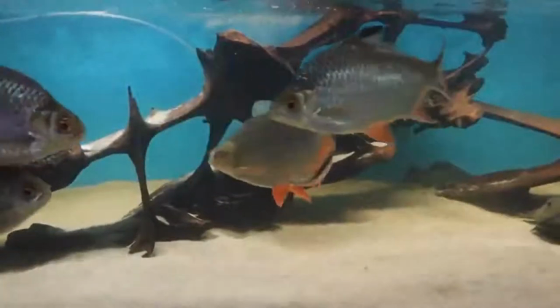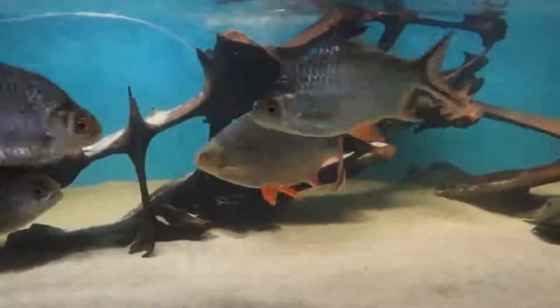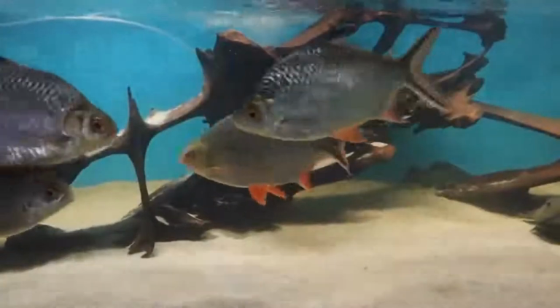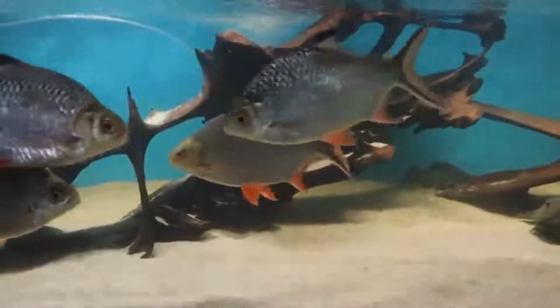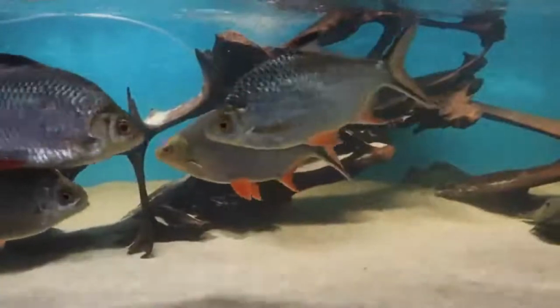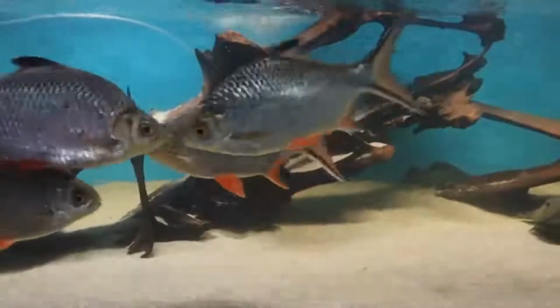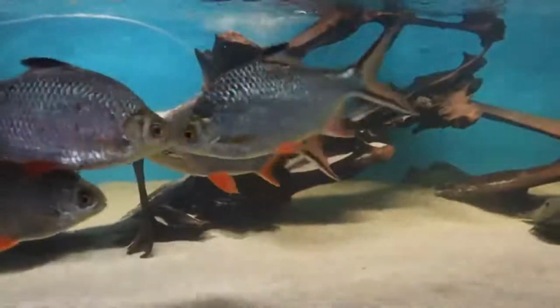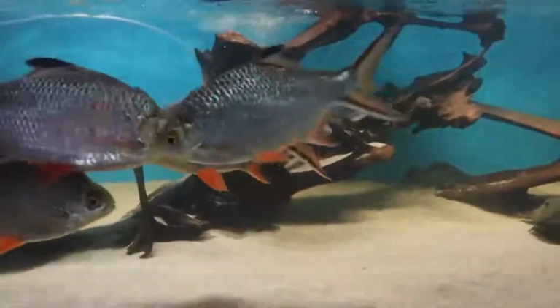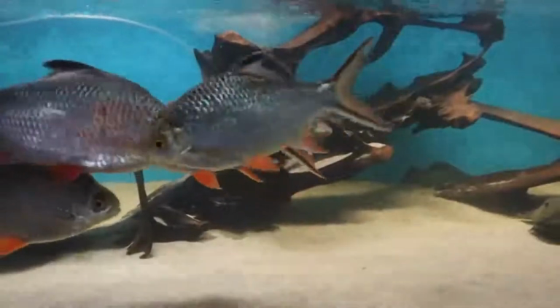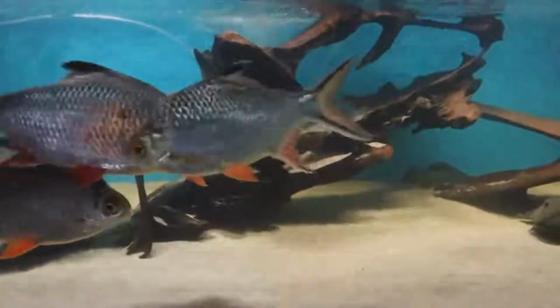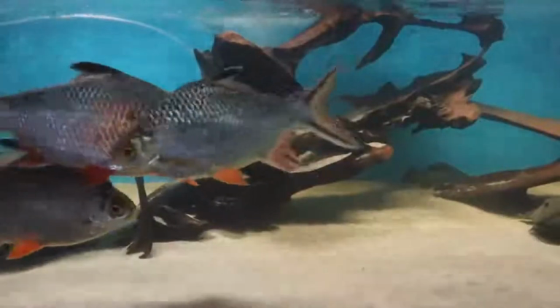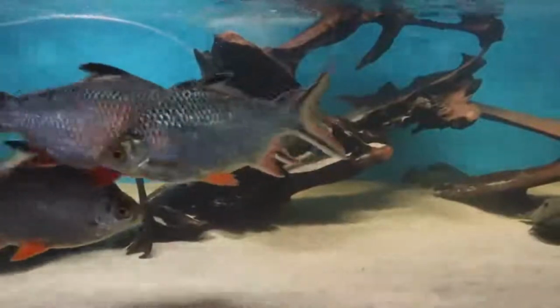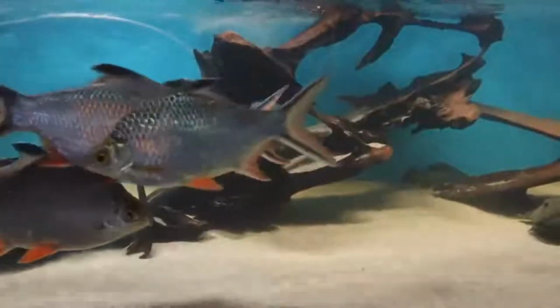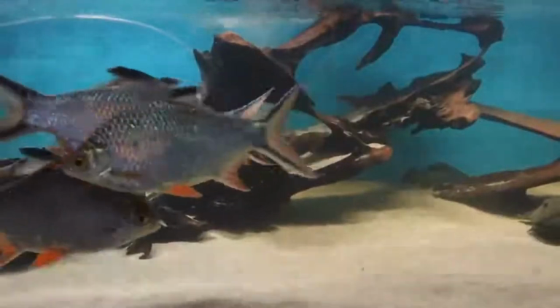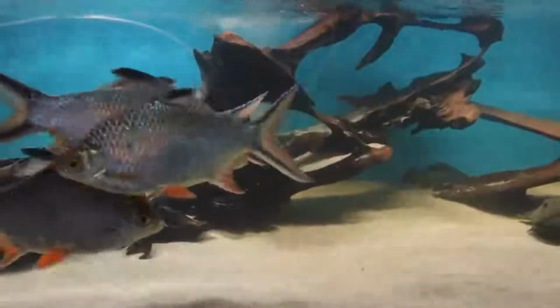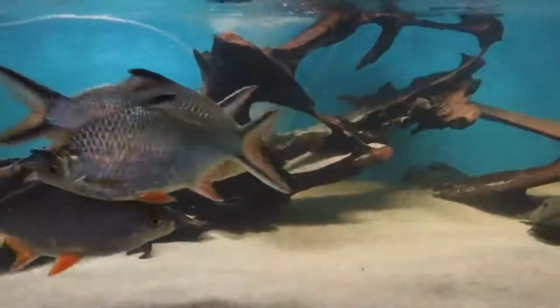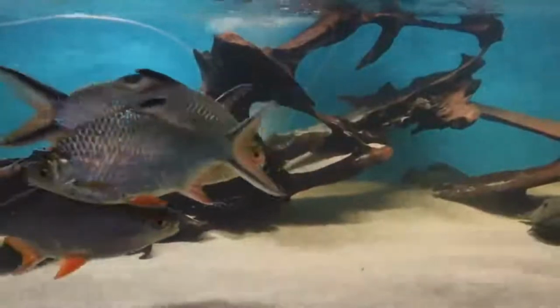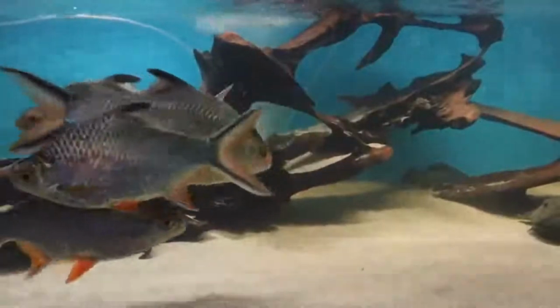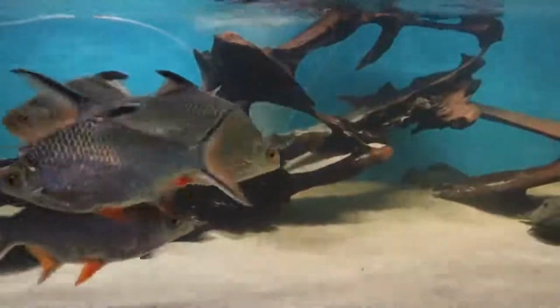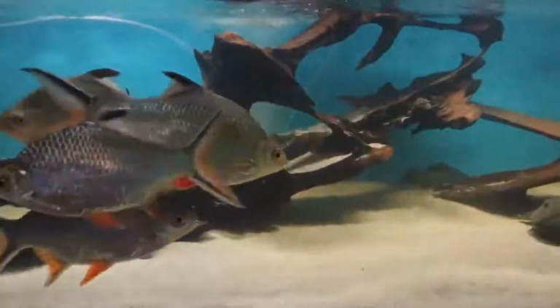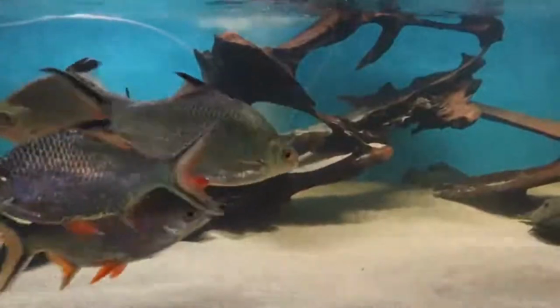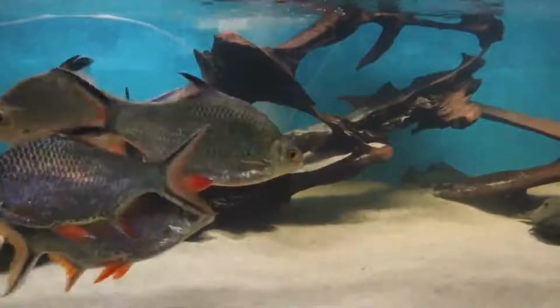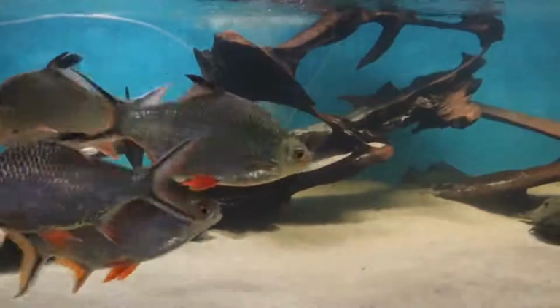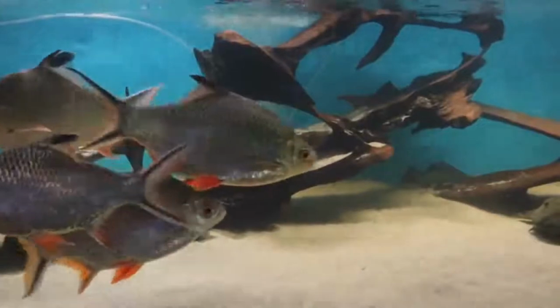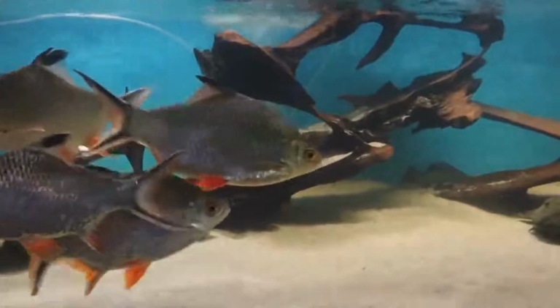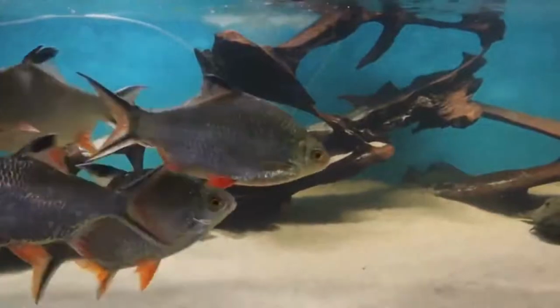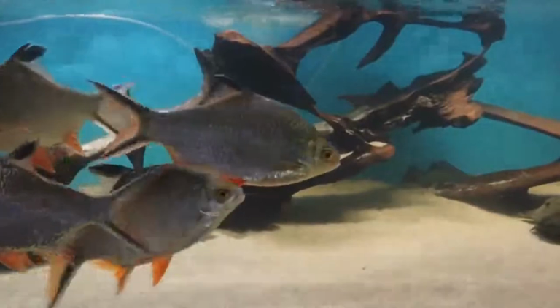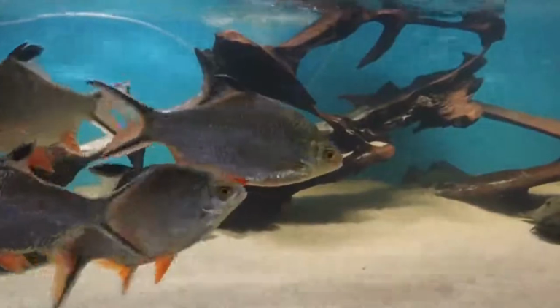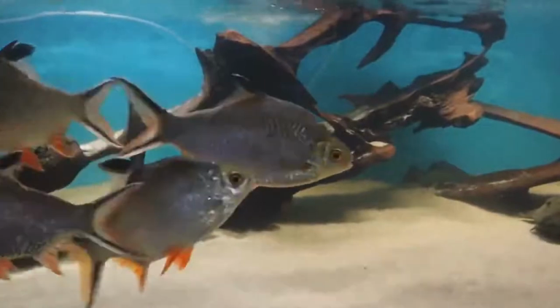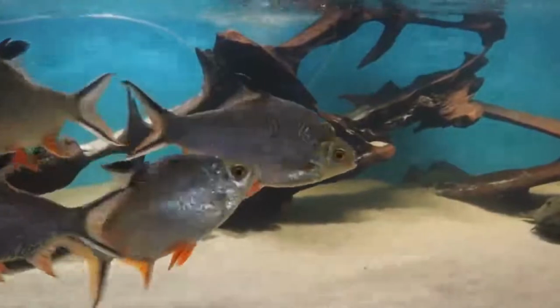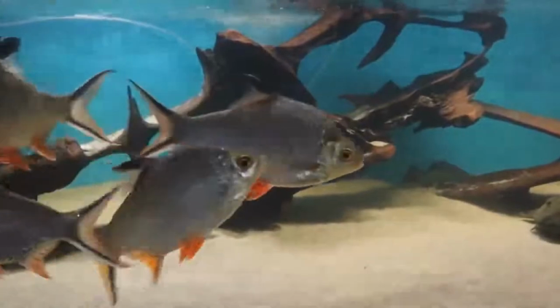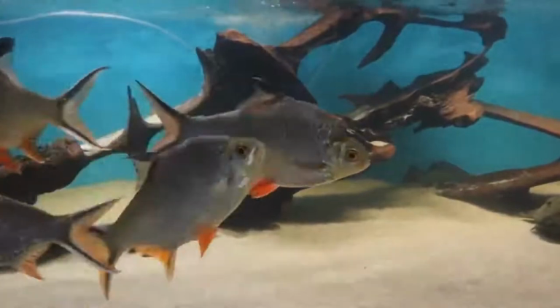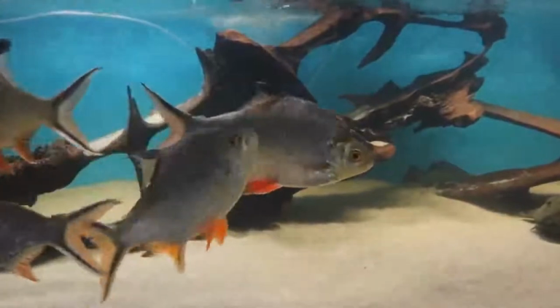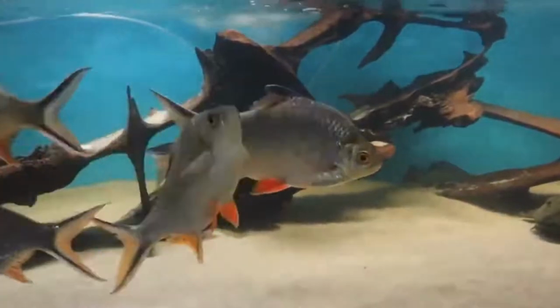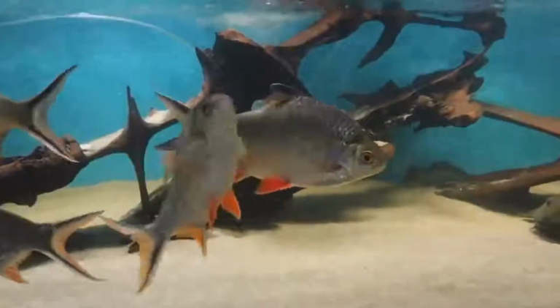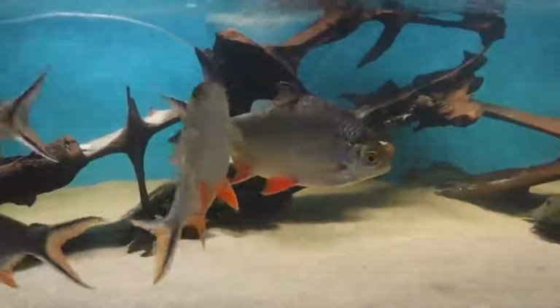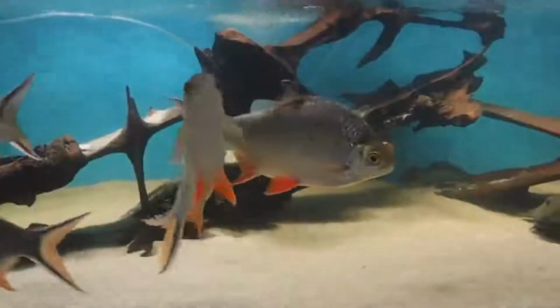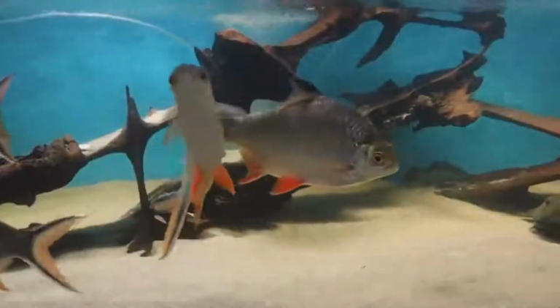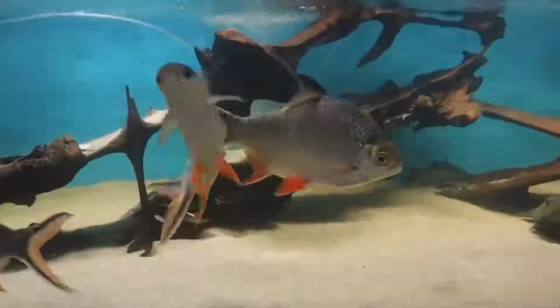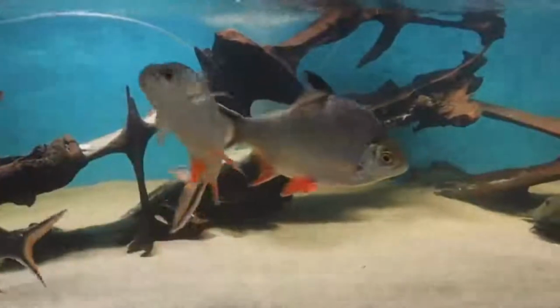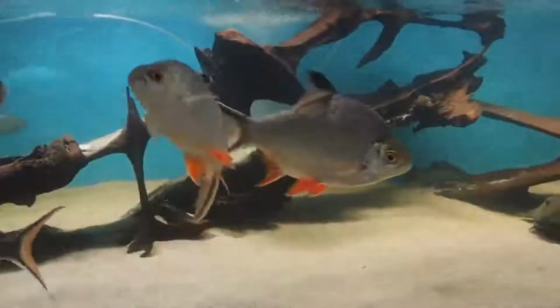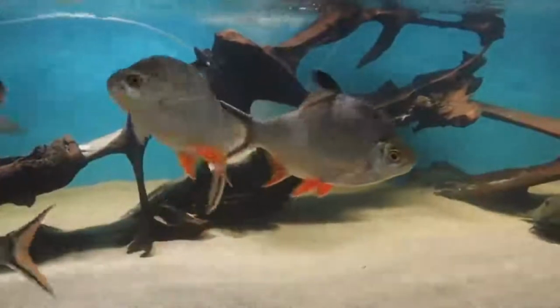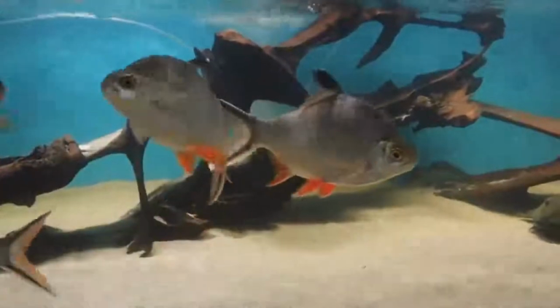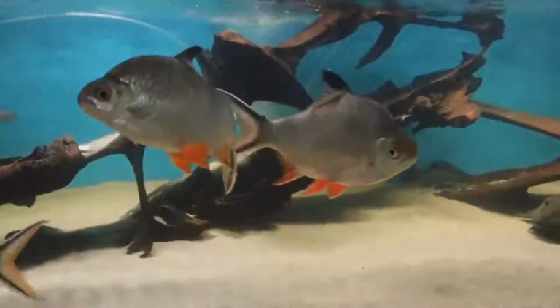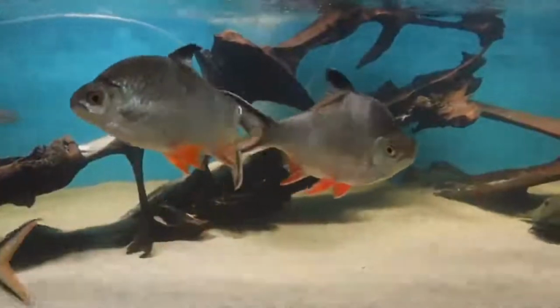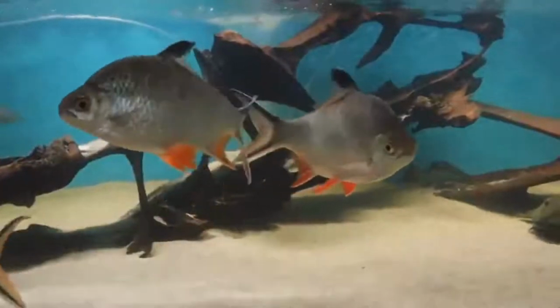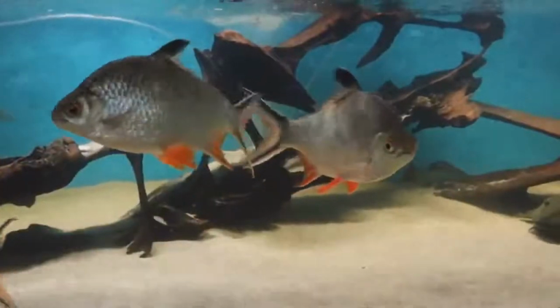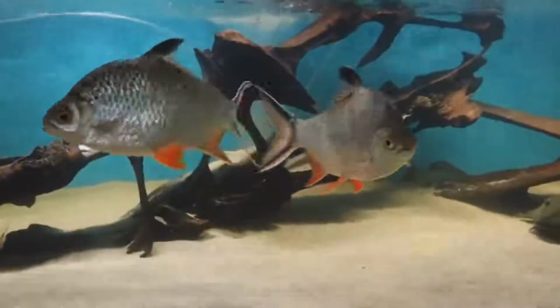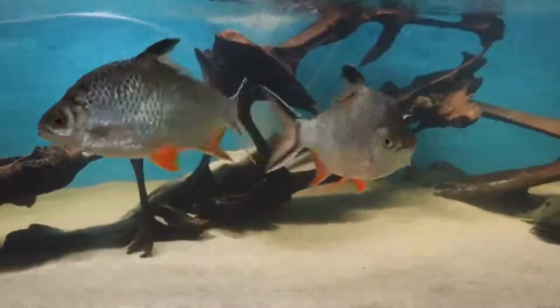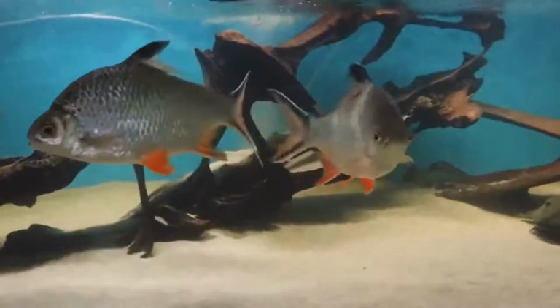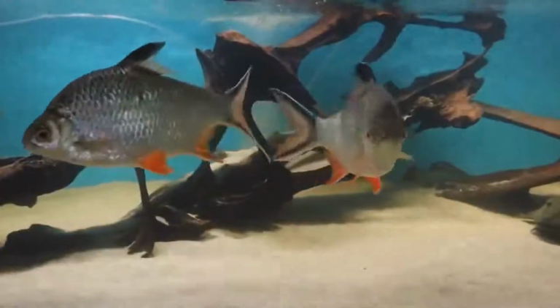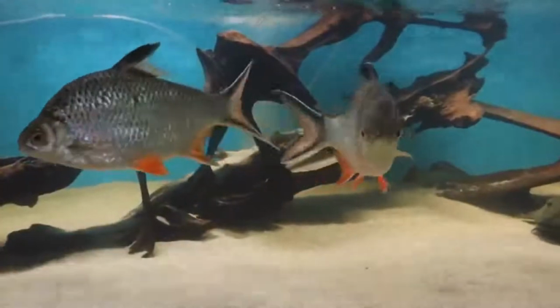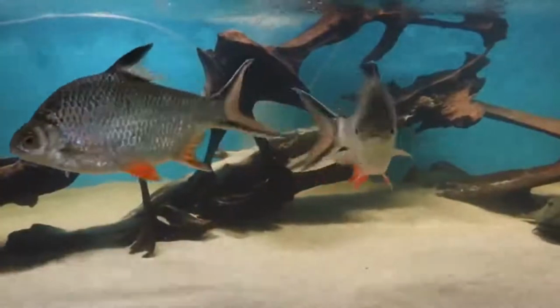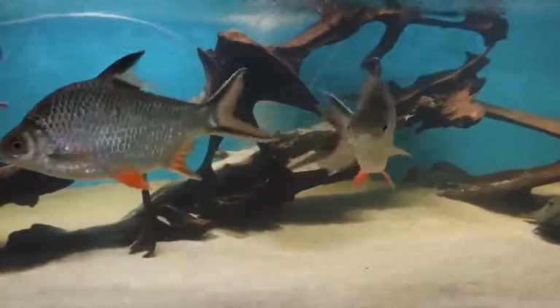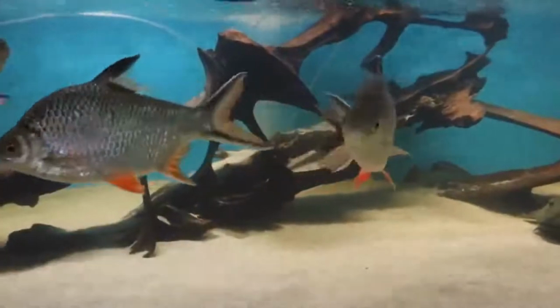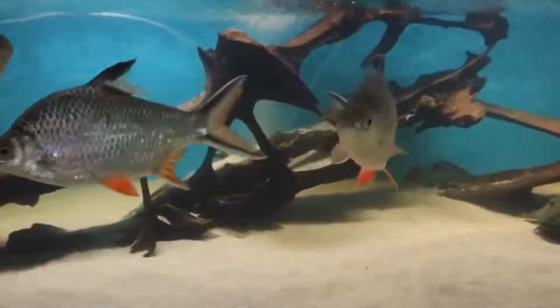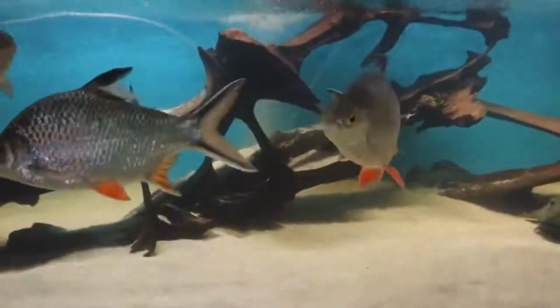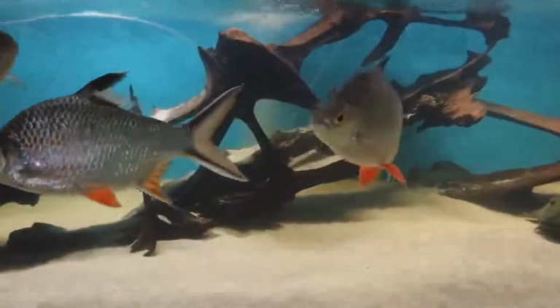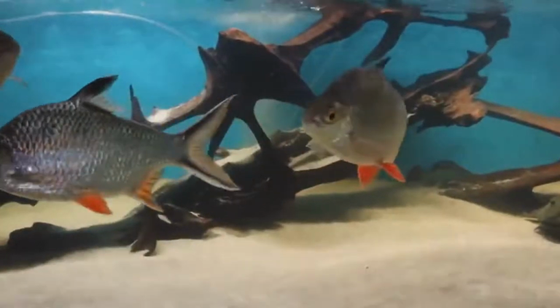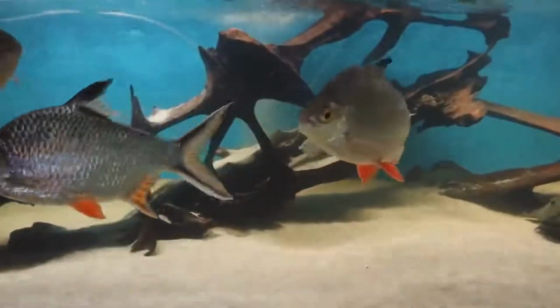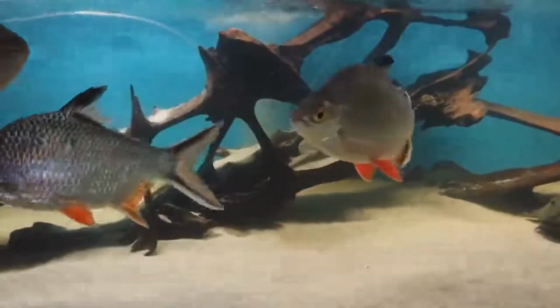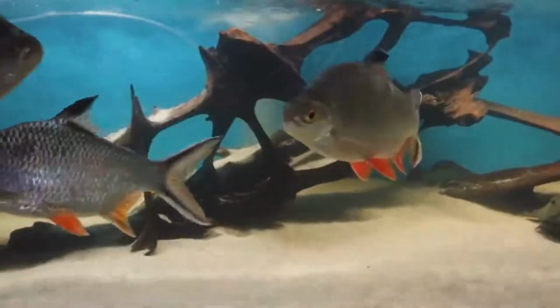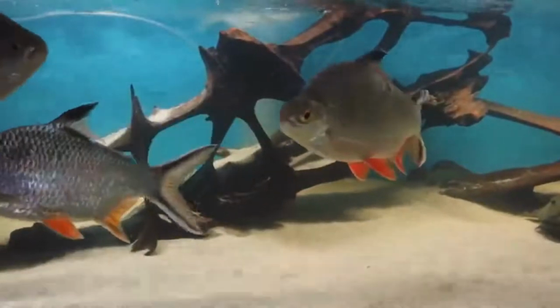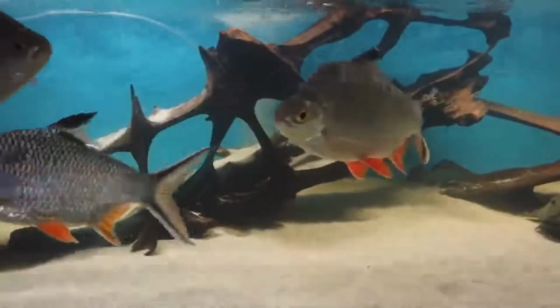This fish is very active. This is an immune power. I have a chocolate tank.